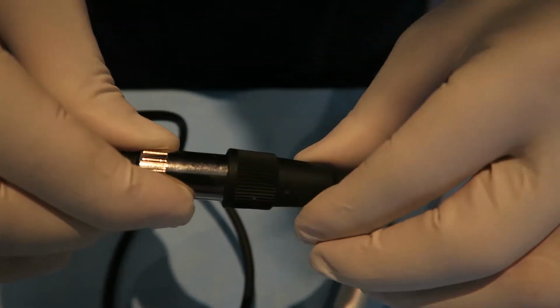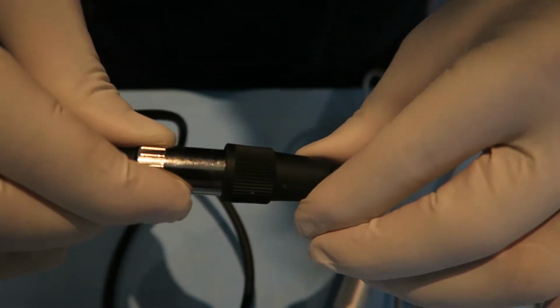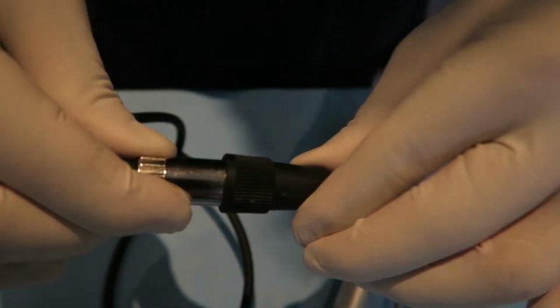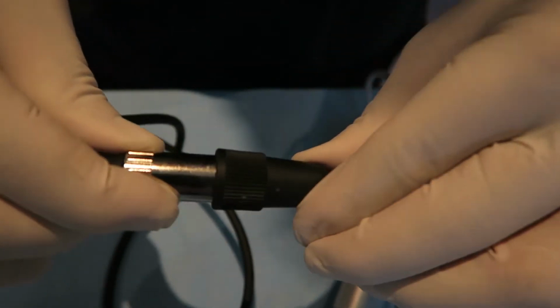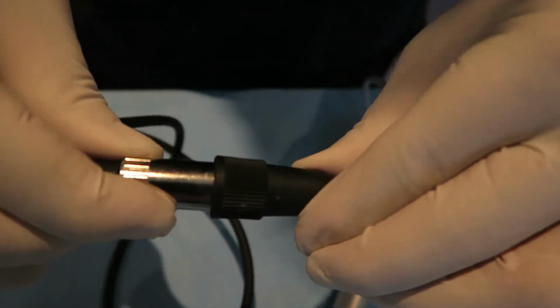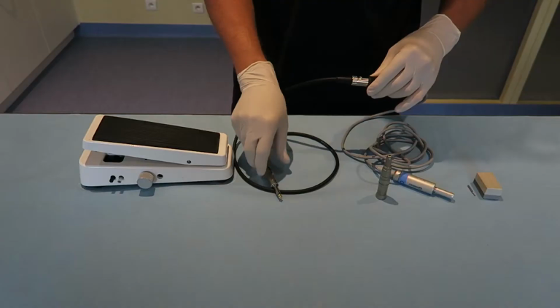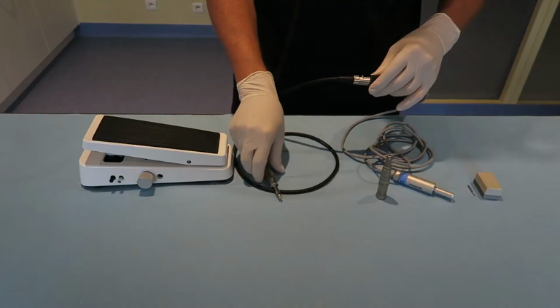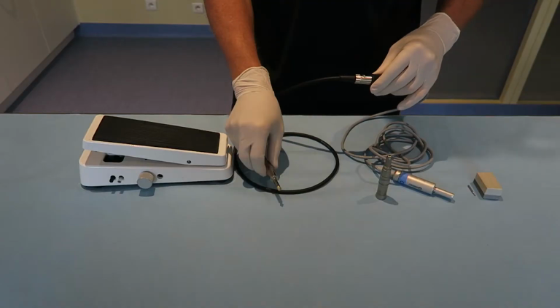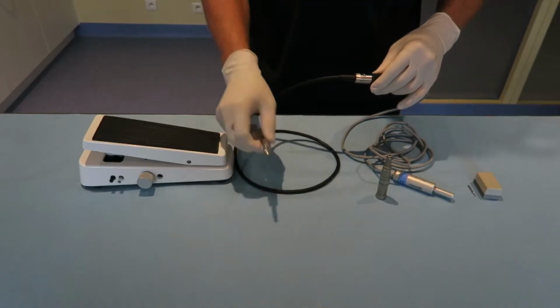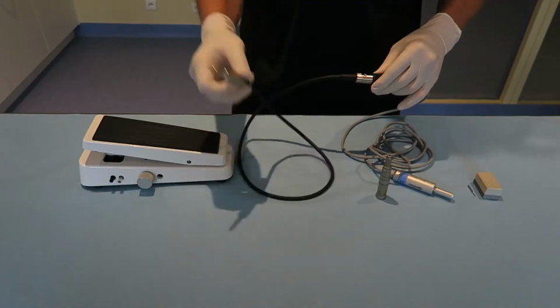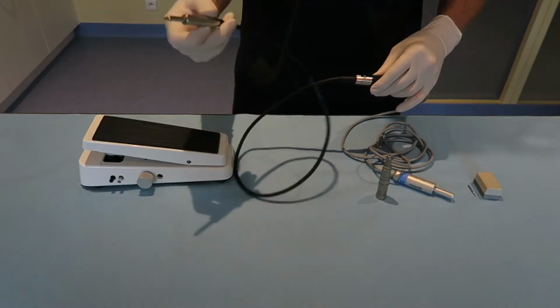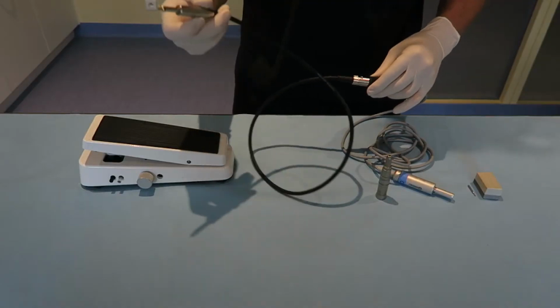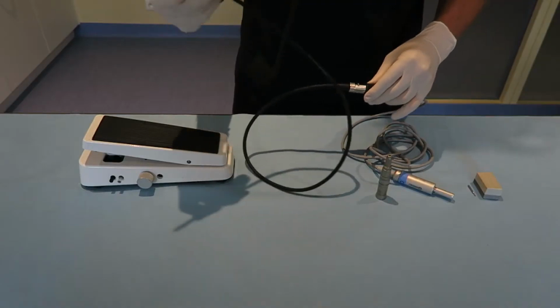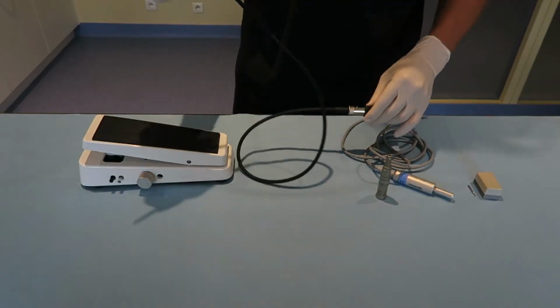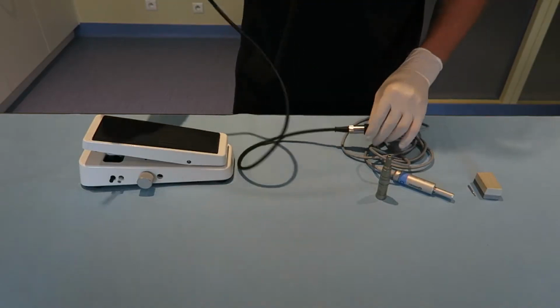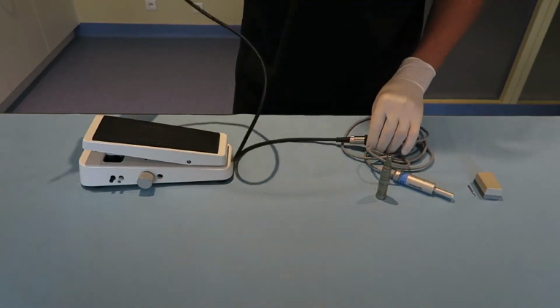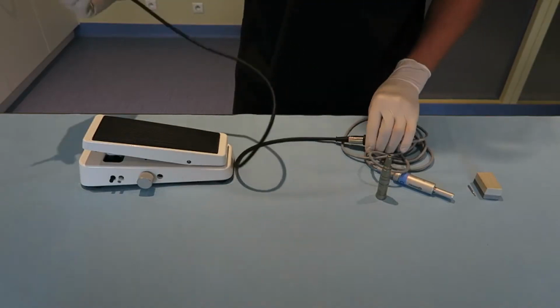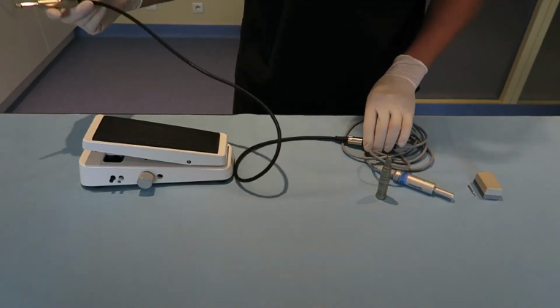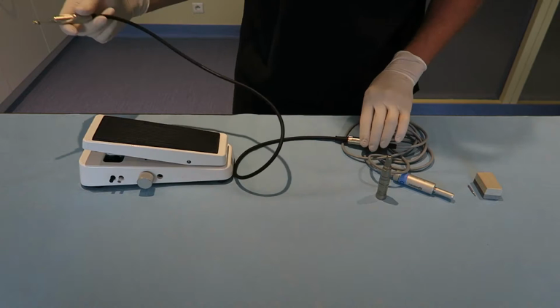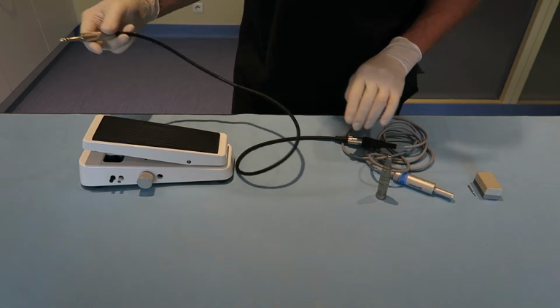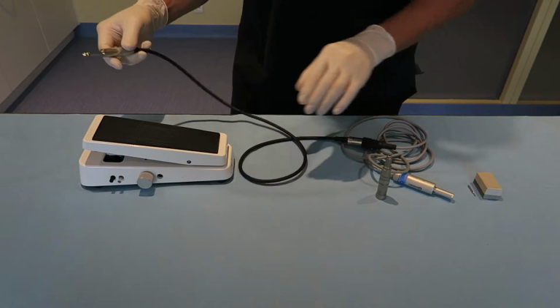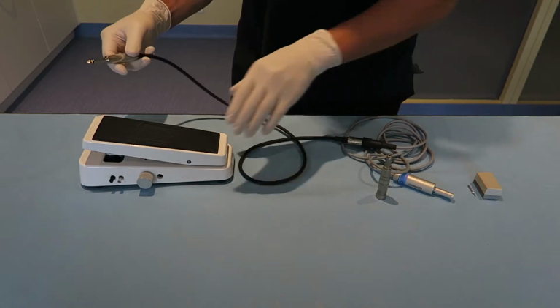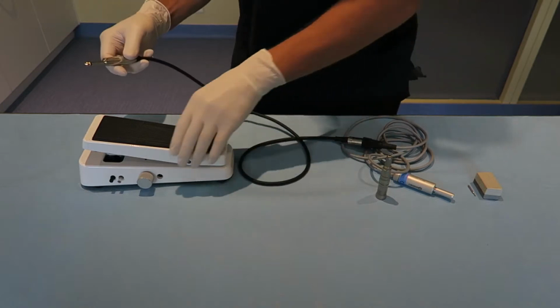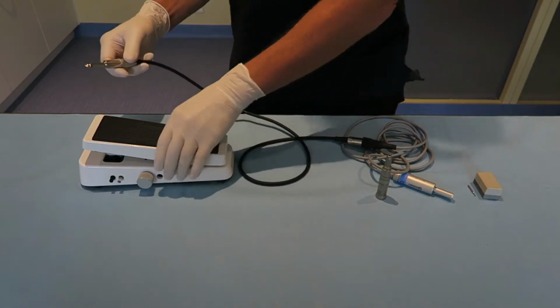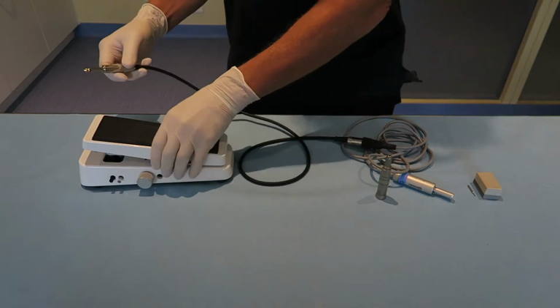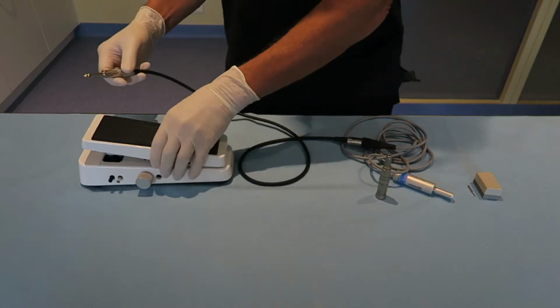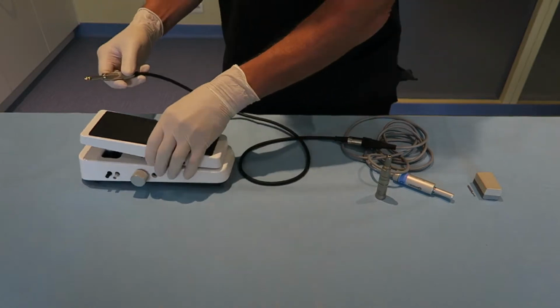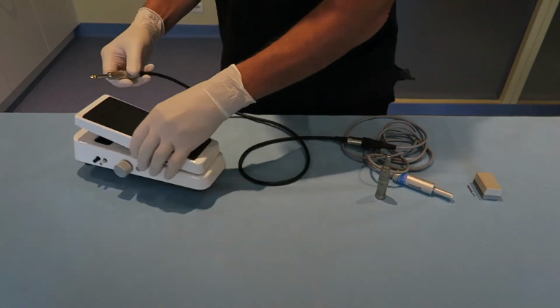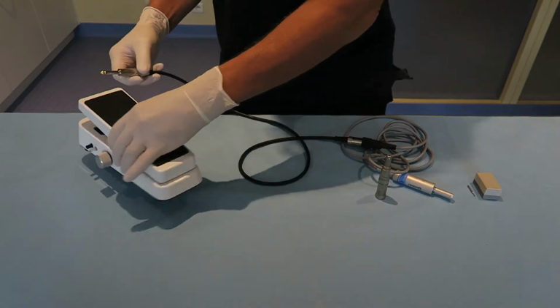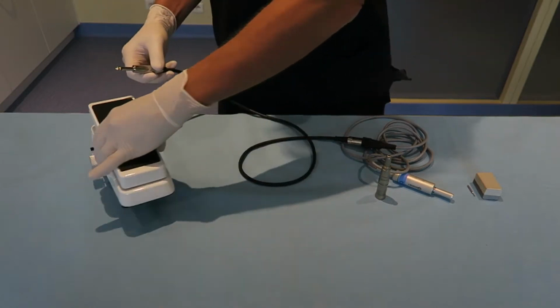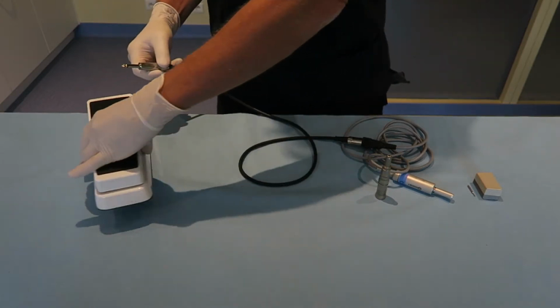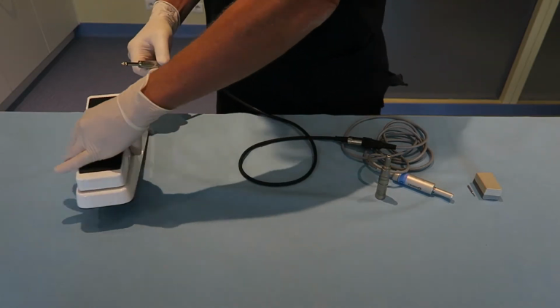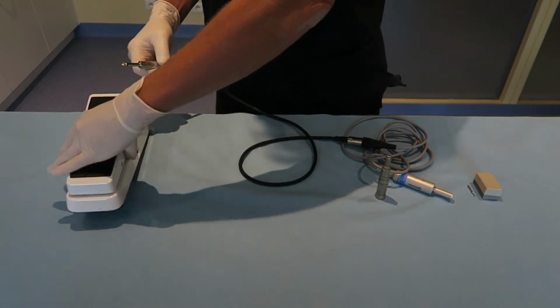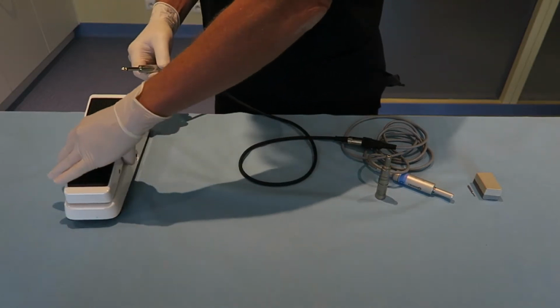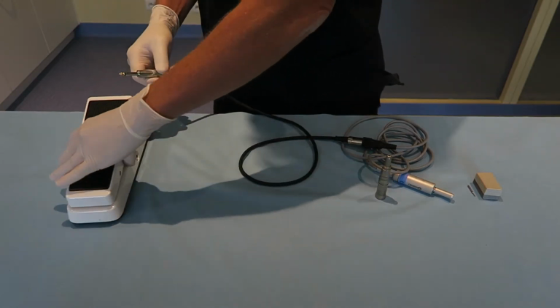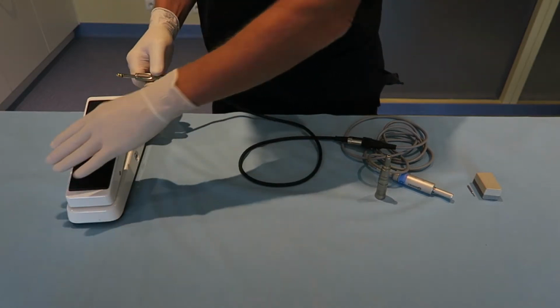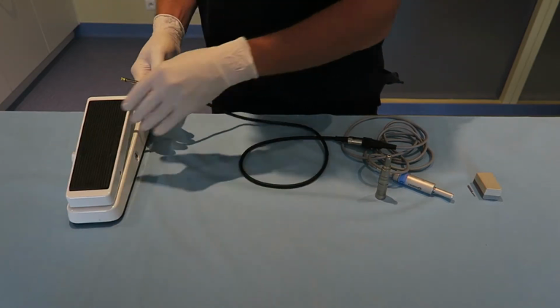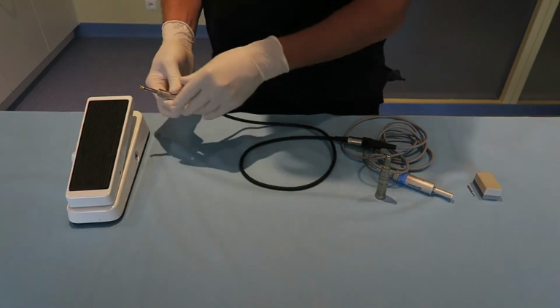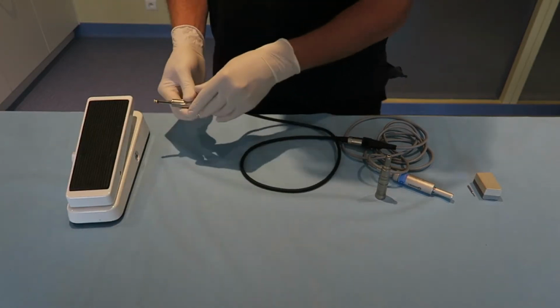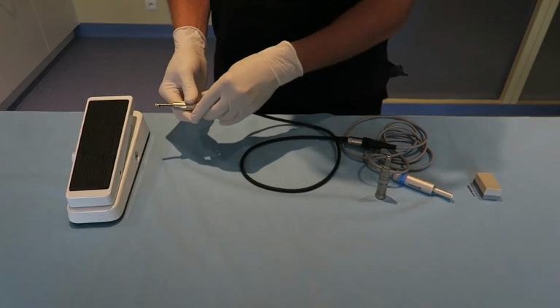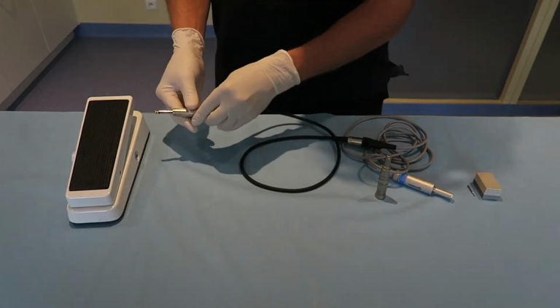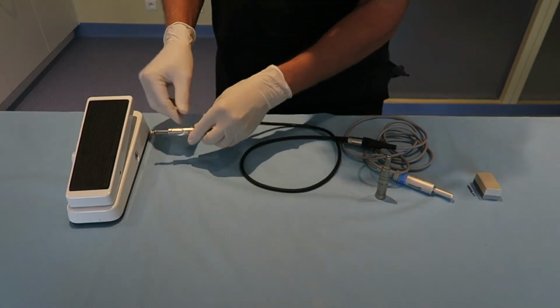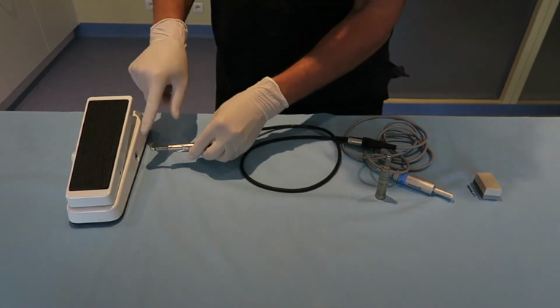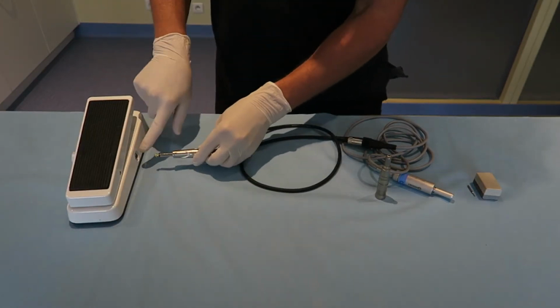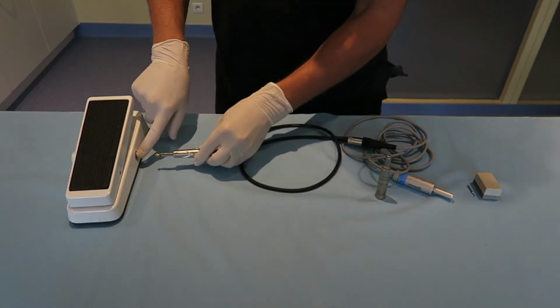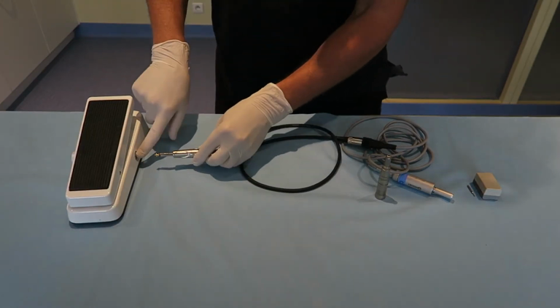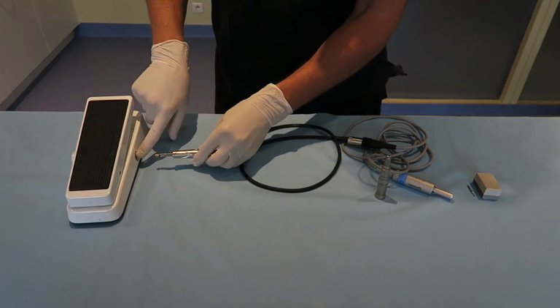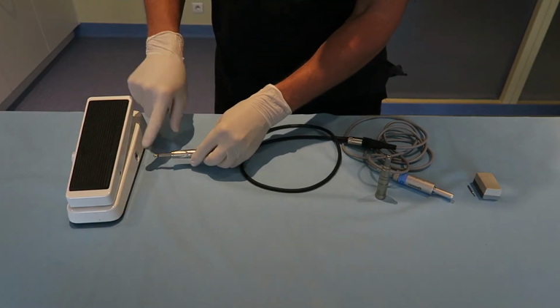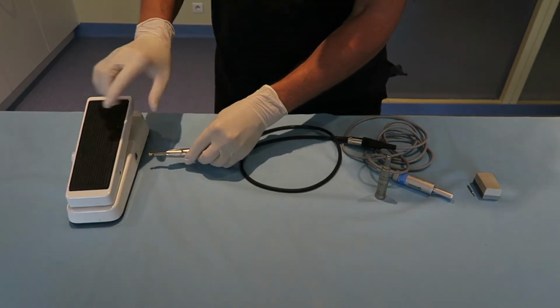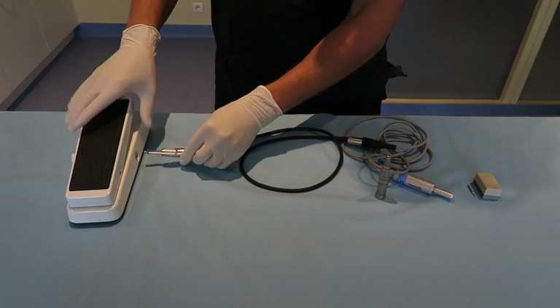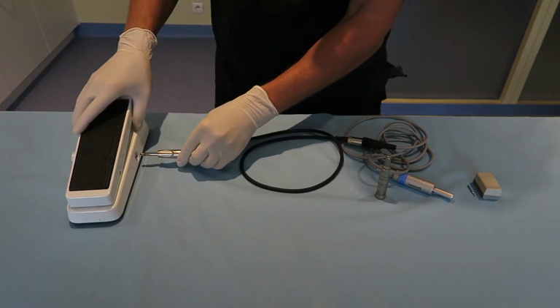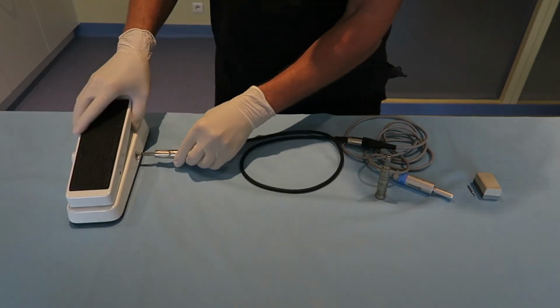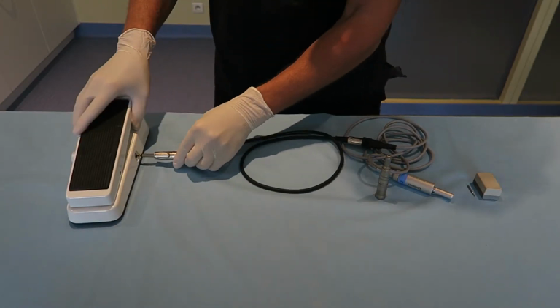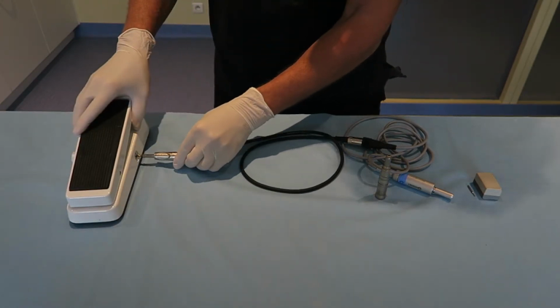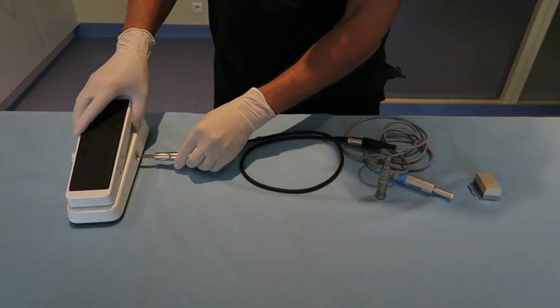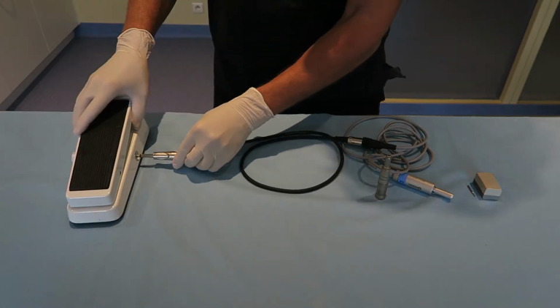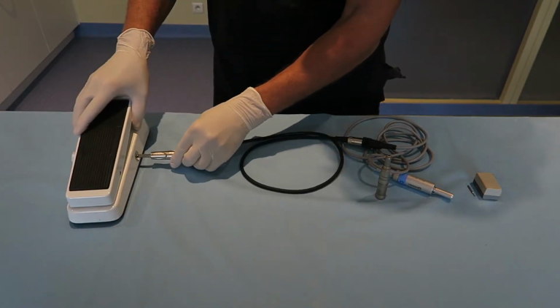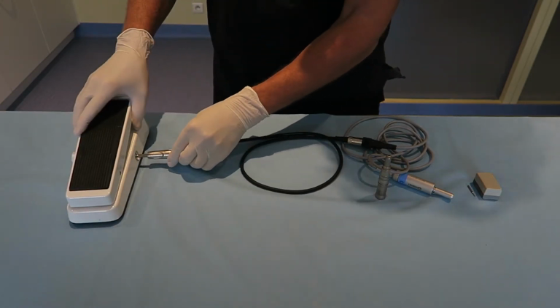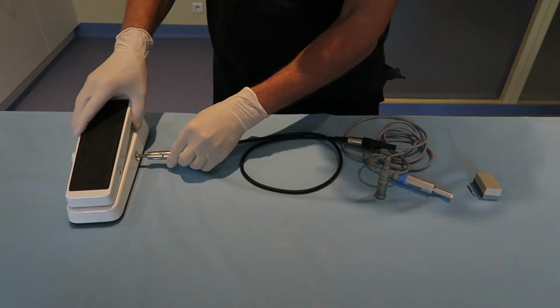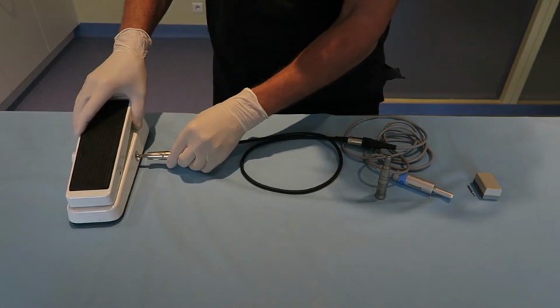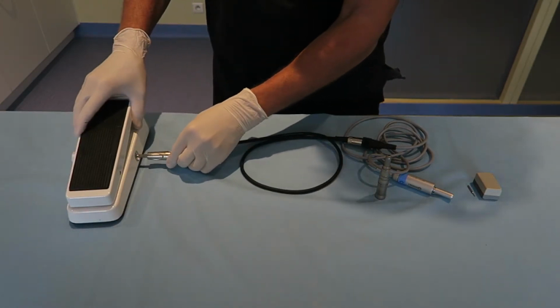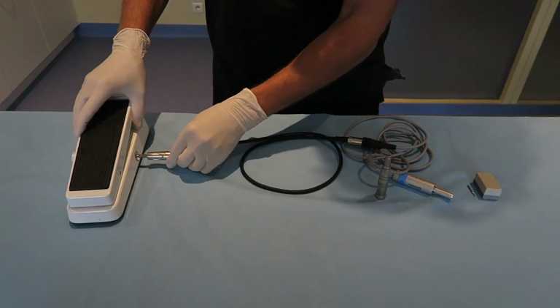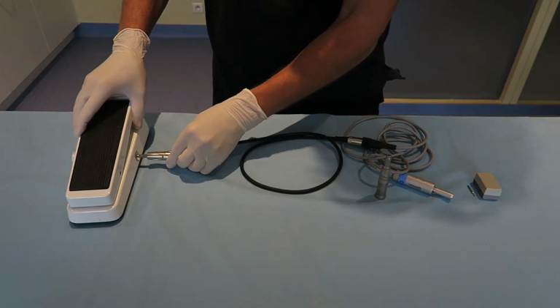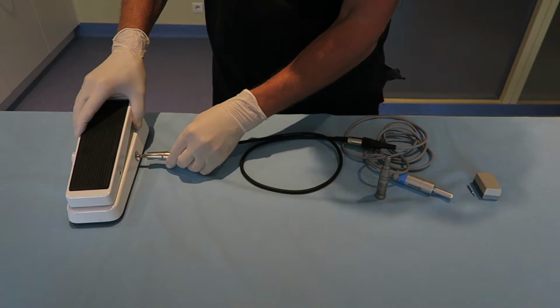The other end of the liaison cord must be plugged into the side of the pedal. Do not hesitate to apply pressure to connect it.